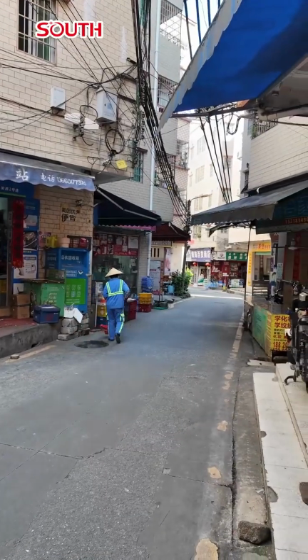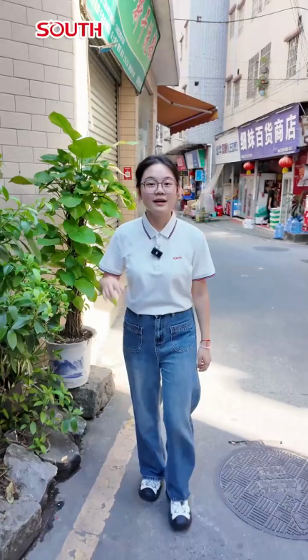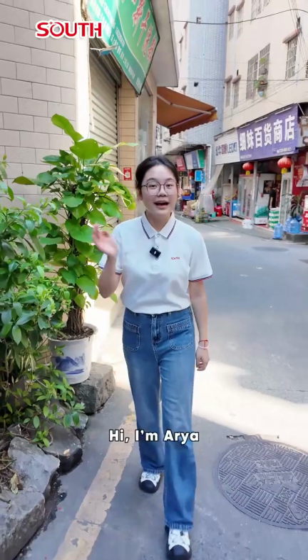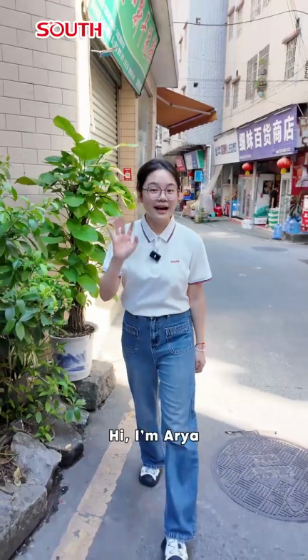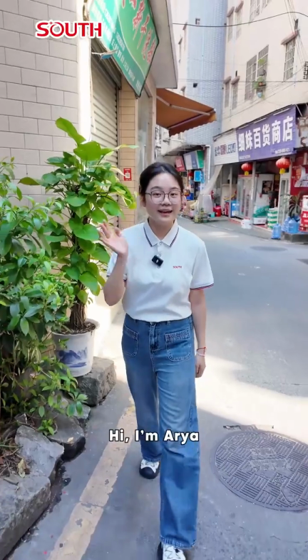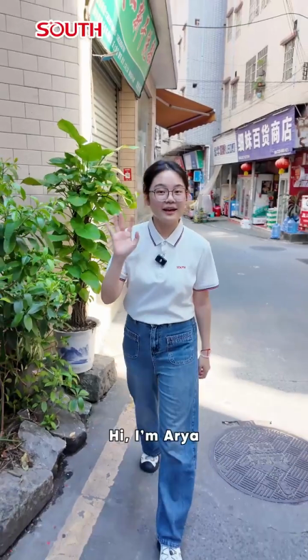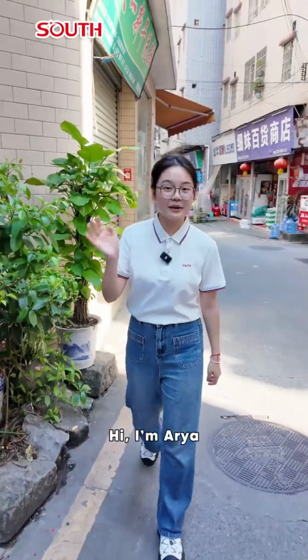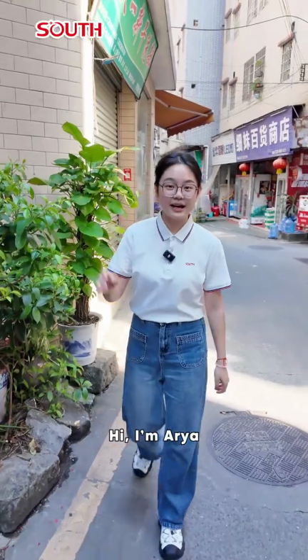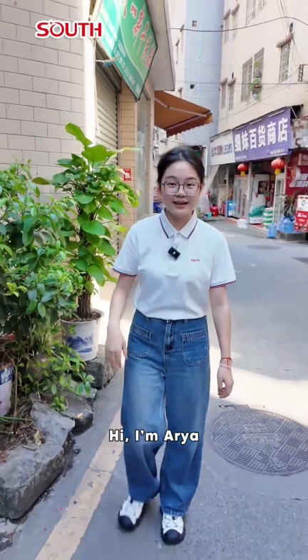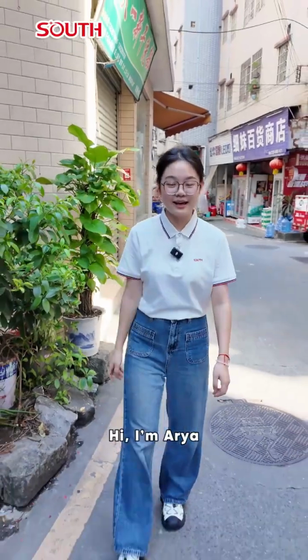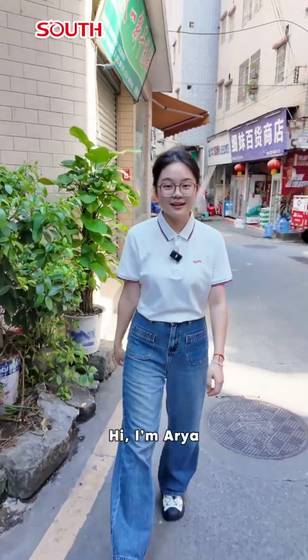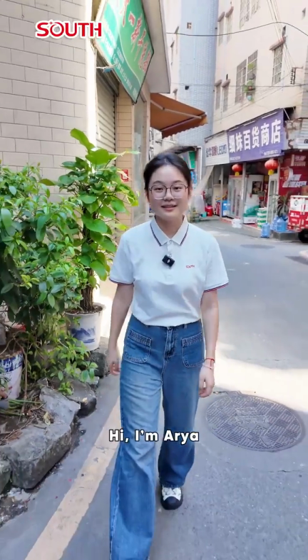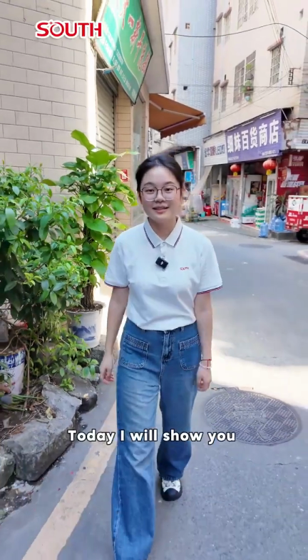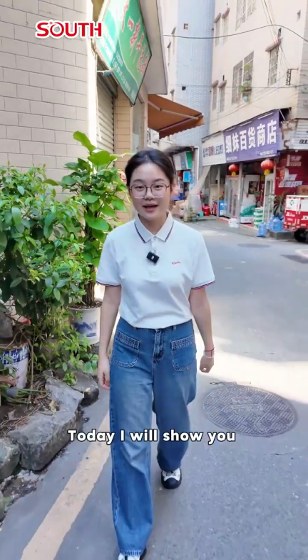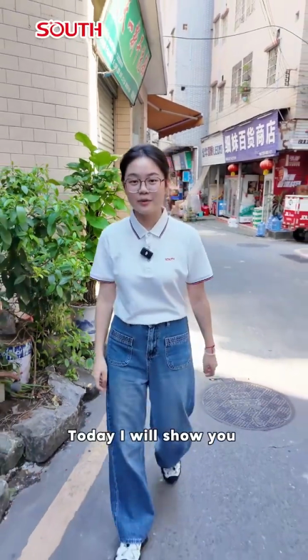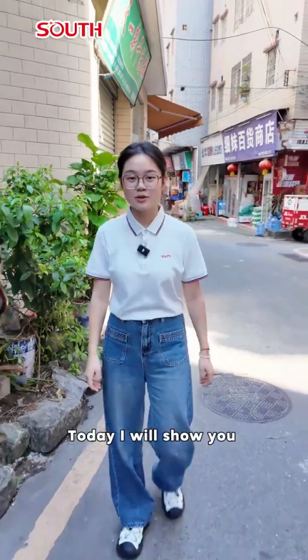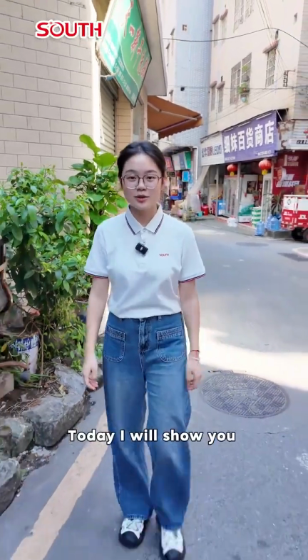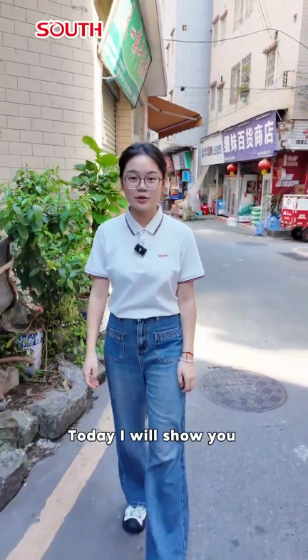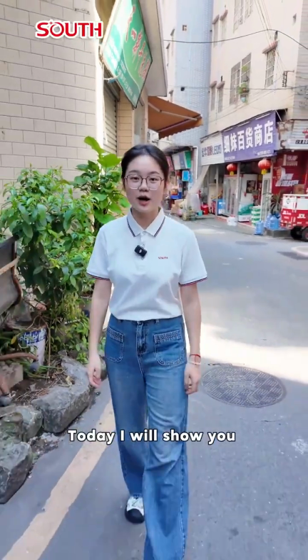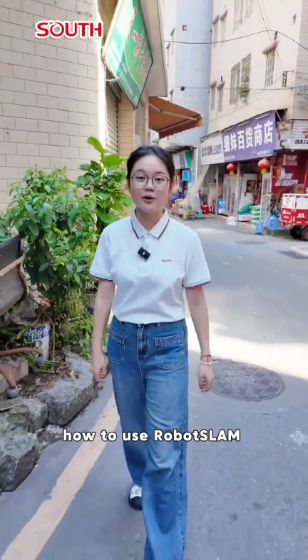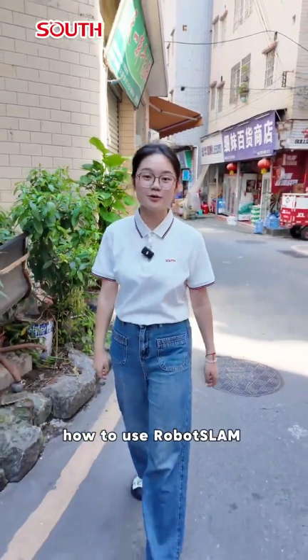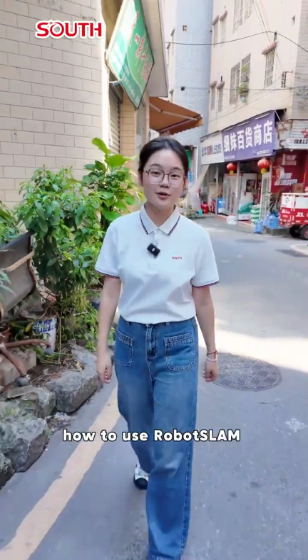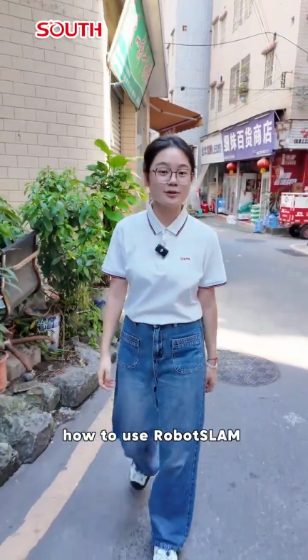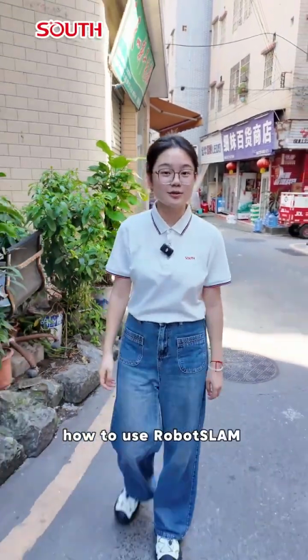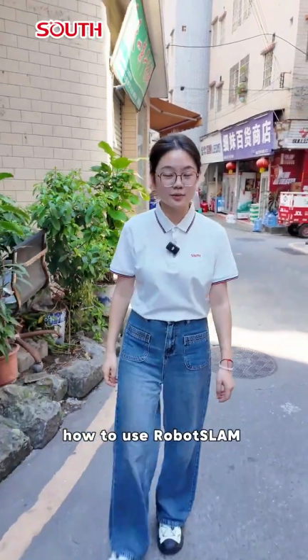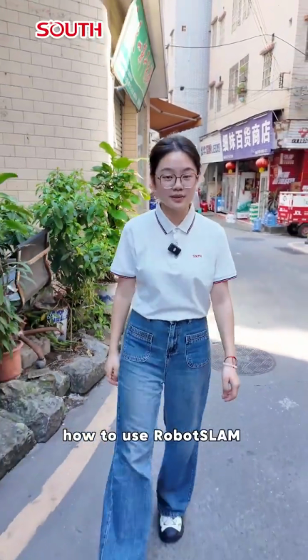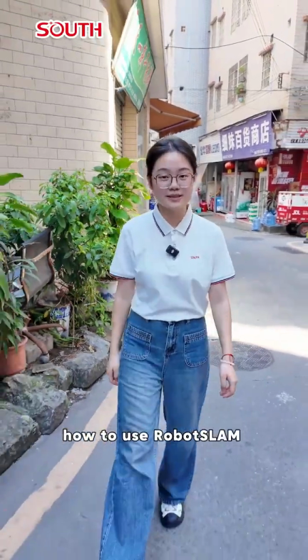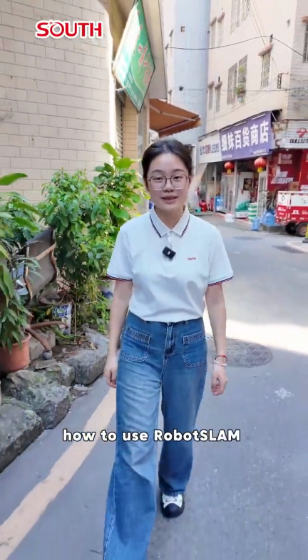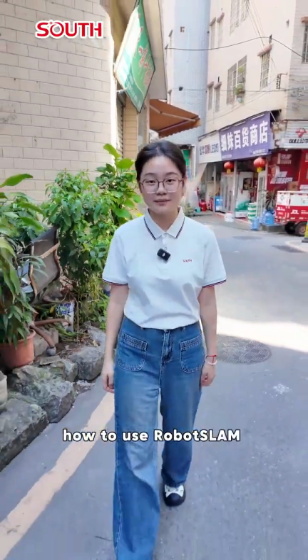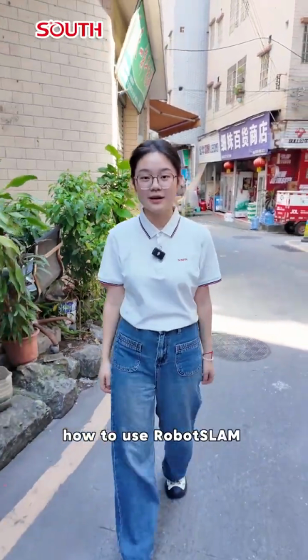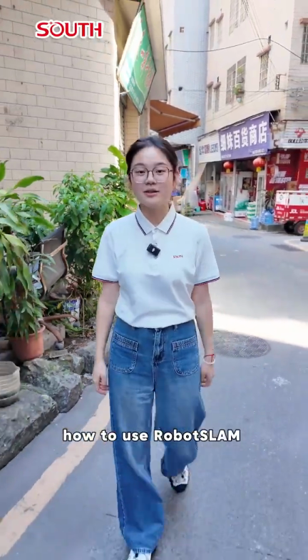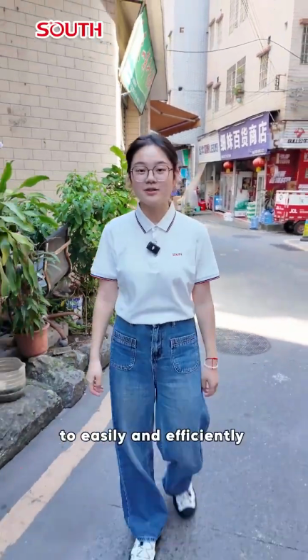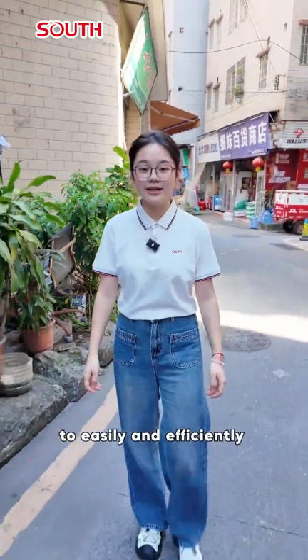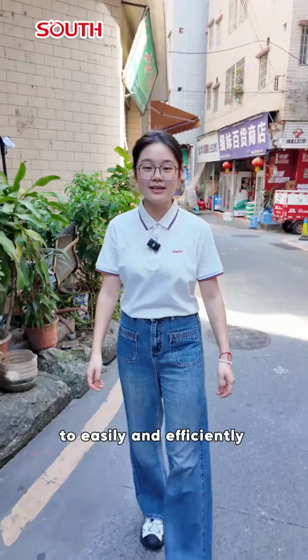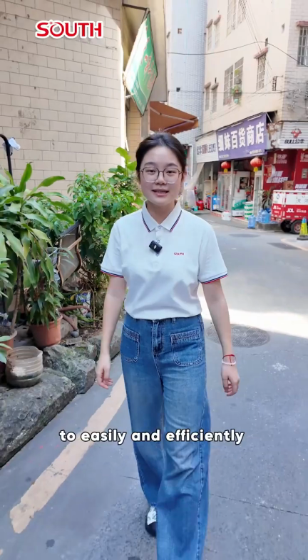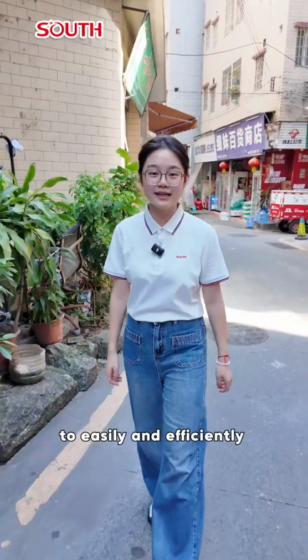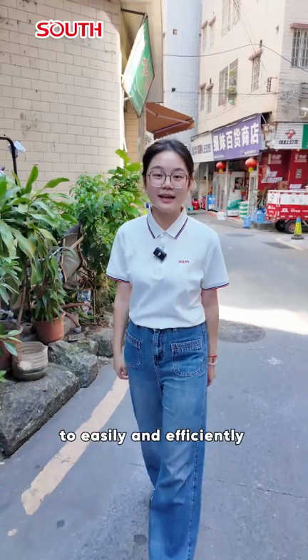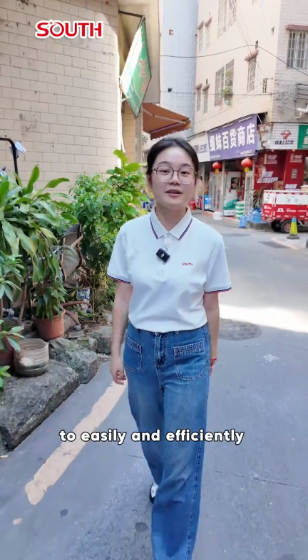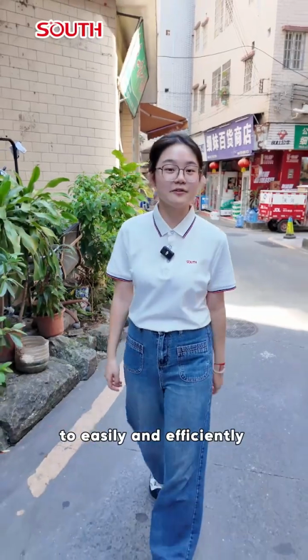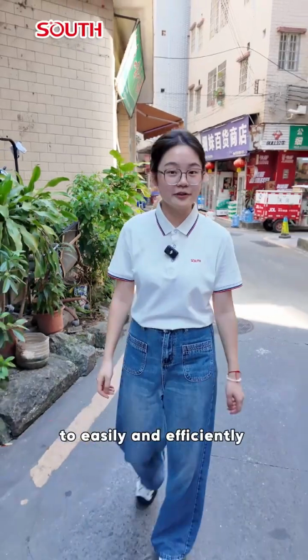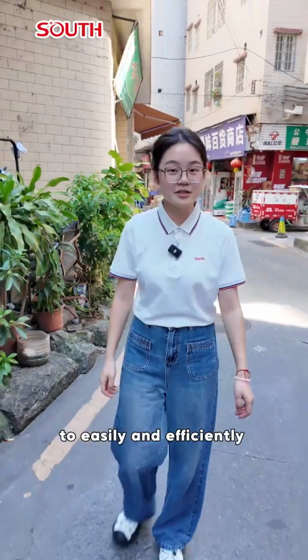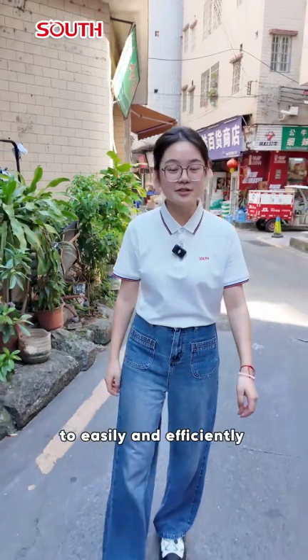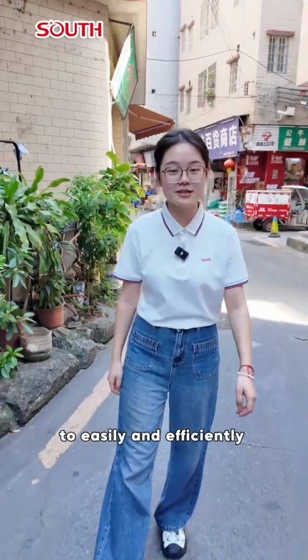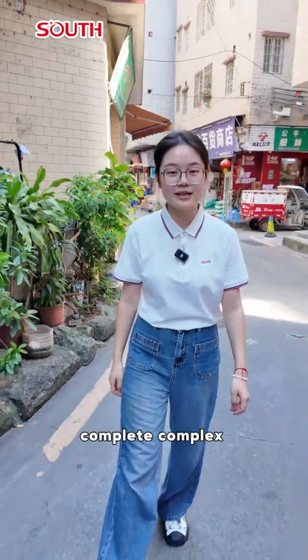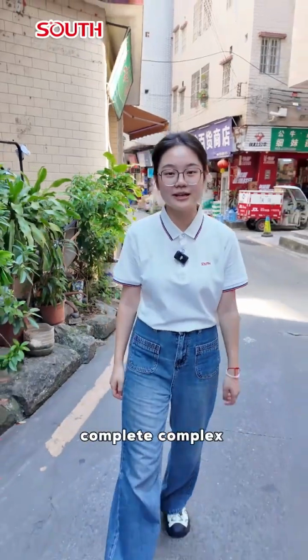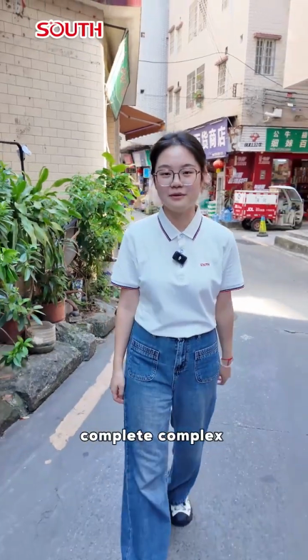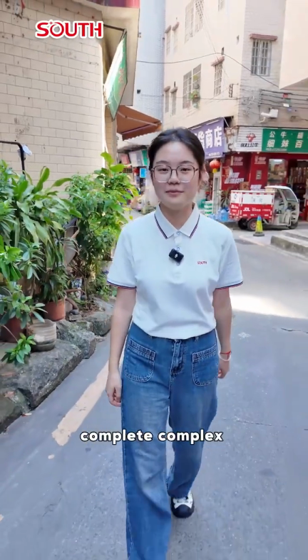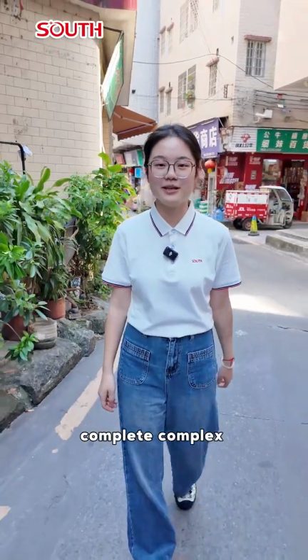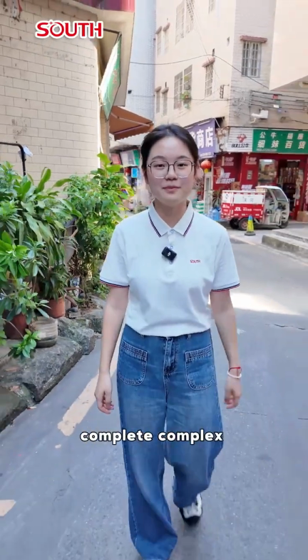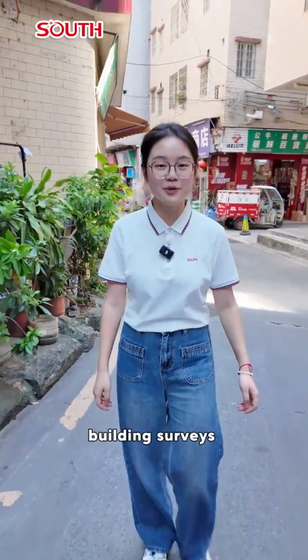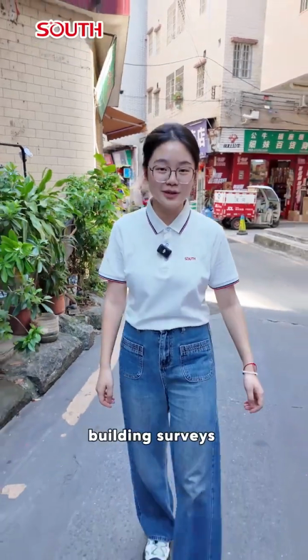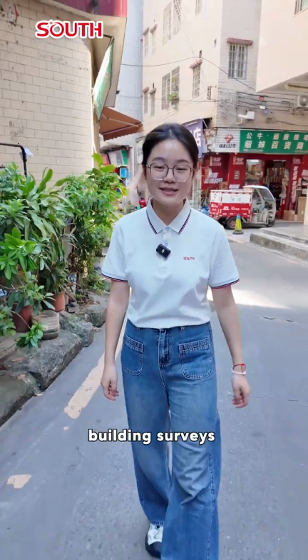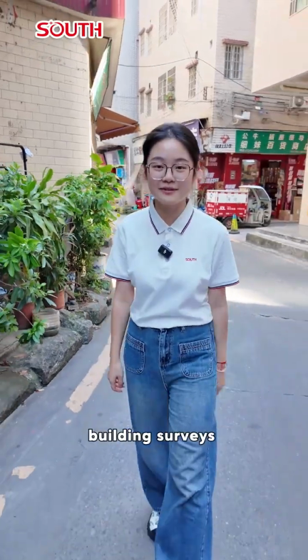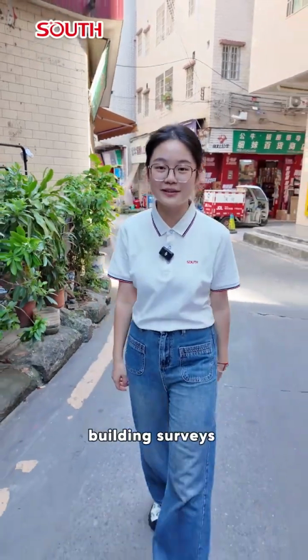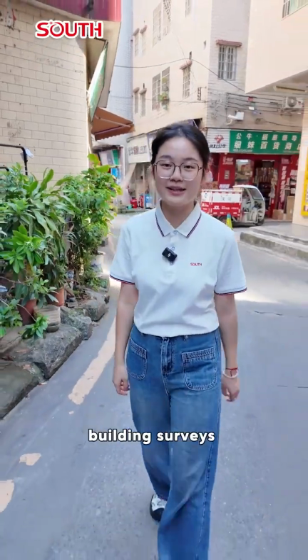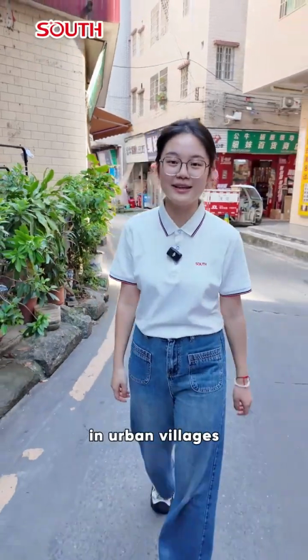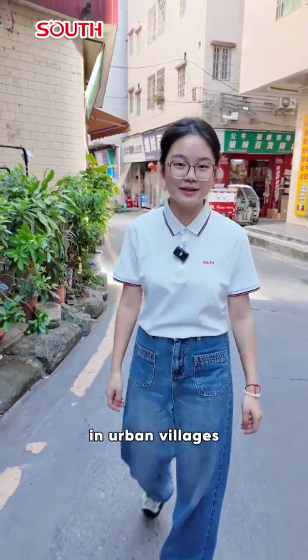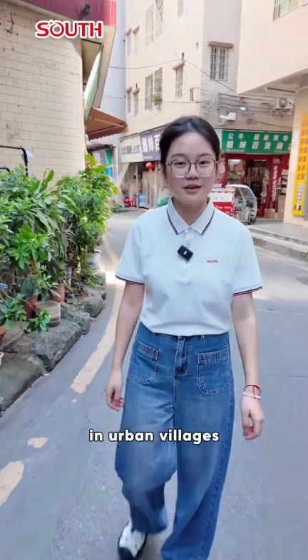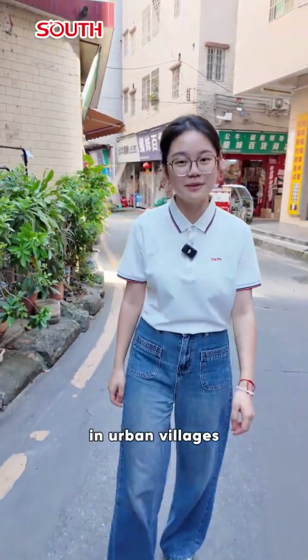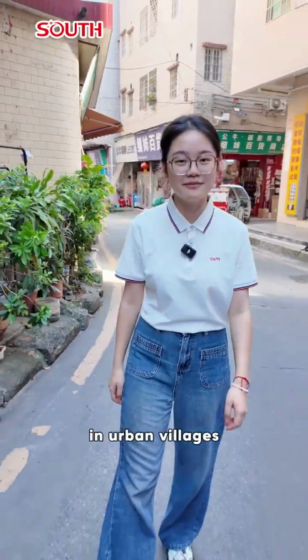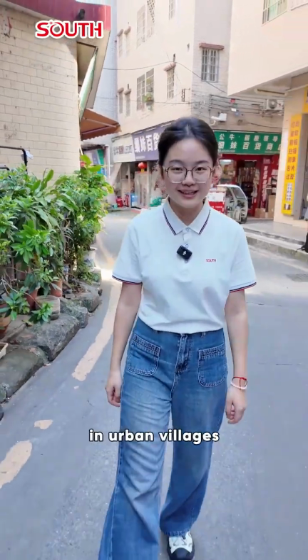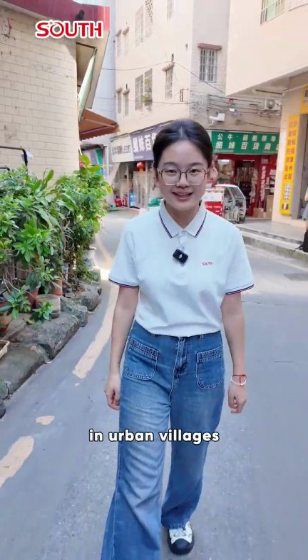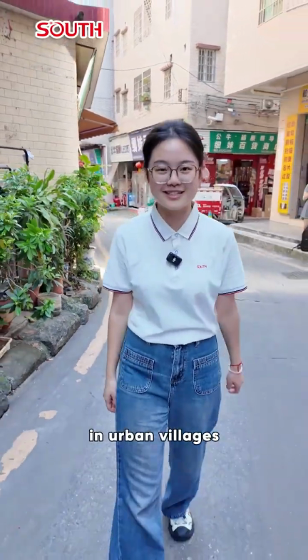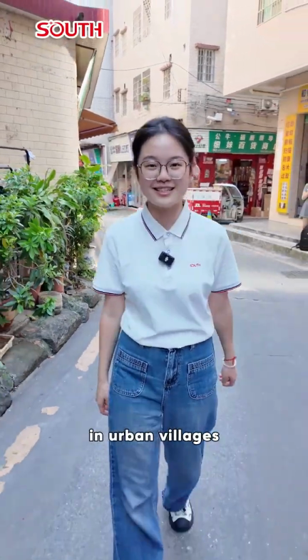Hi, I'm Aya. Today I will show you how to use Robot Slam to easily and efficiently complete building survey in urban village.